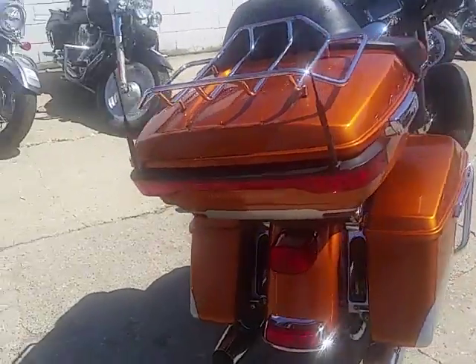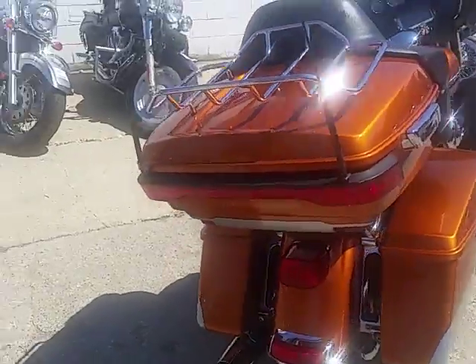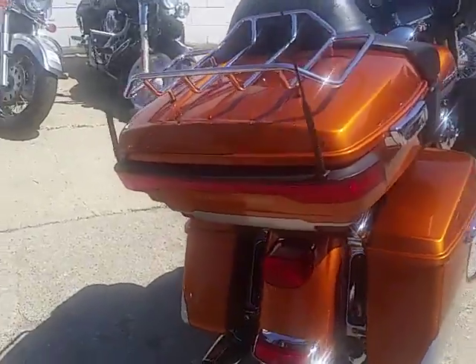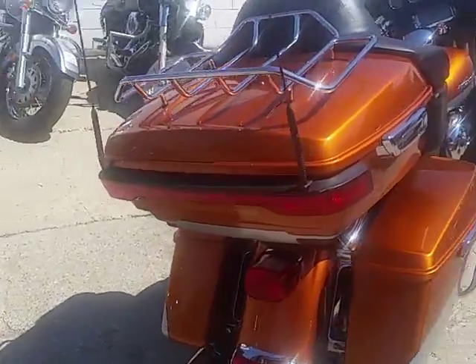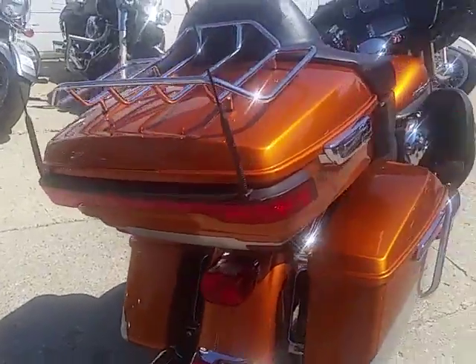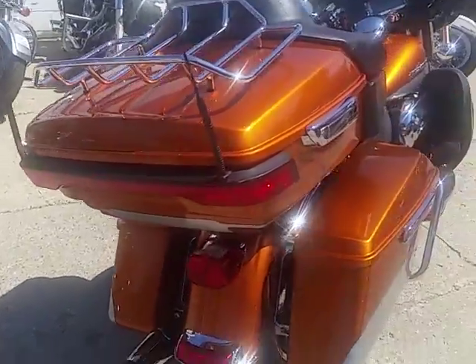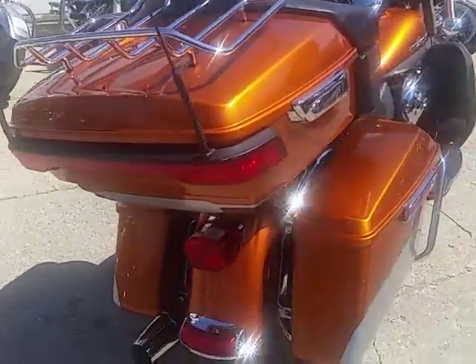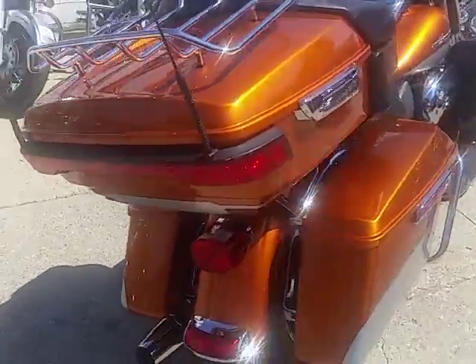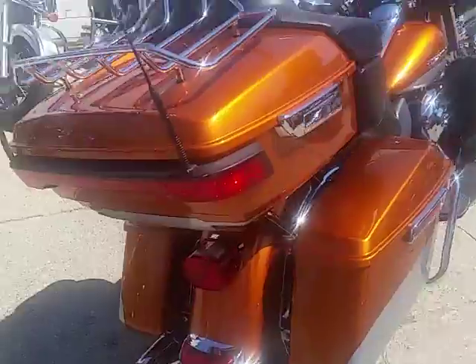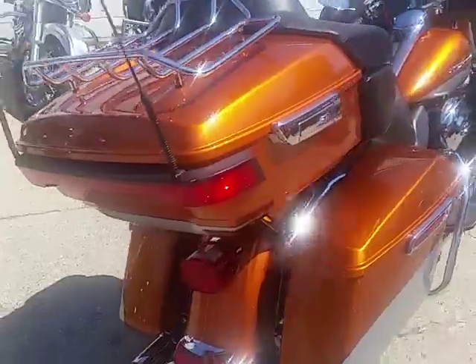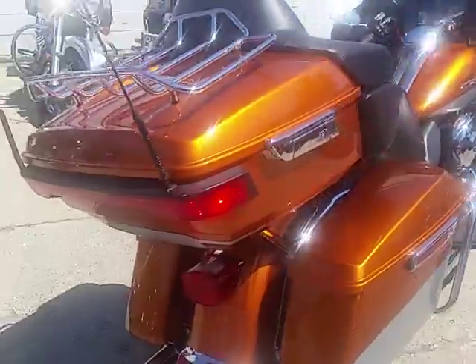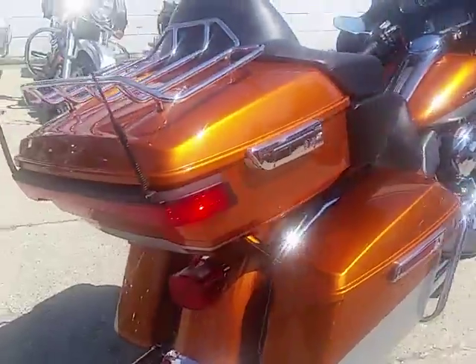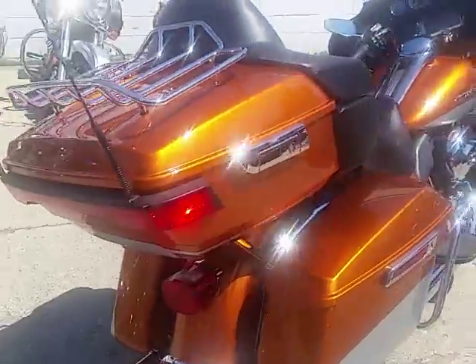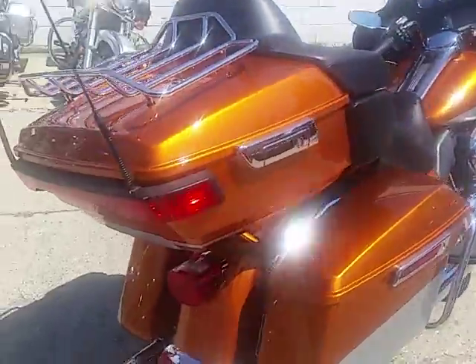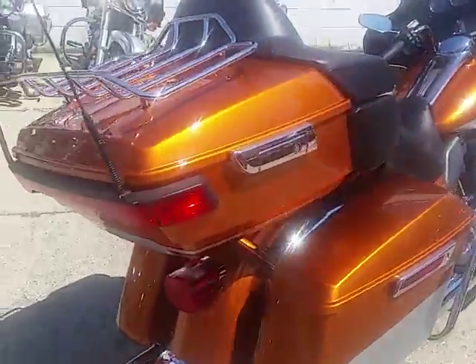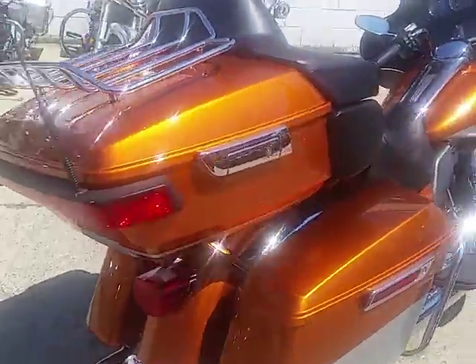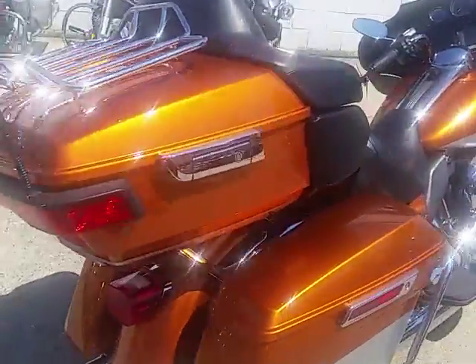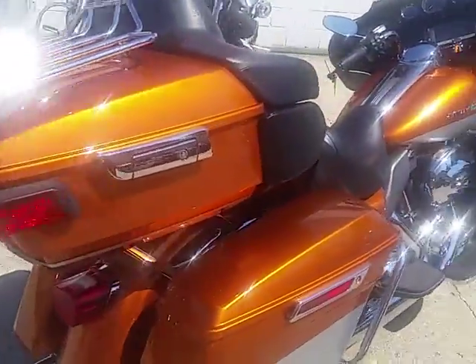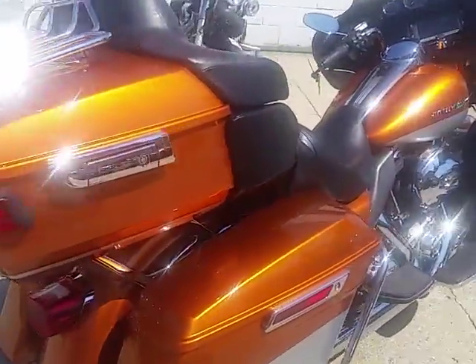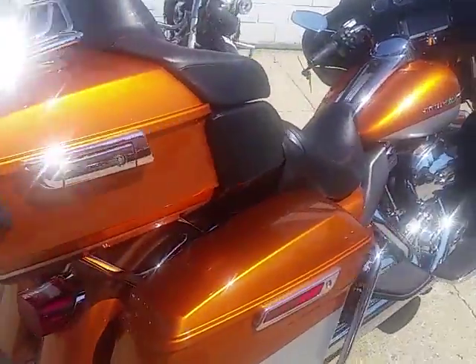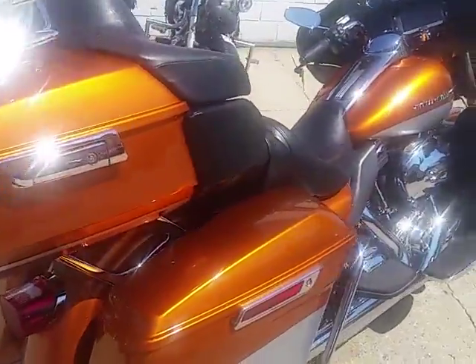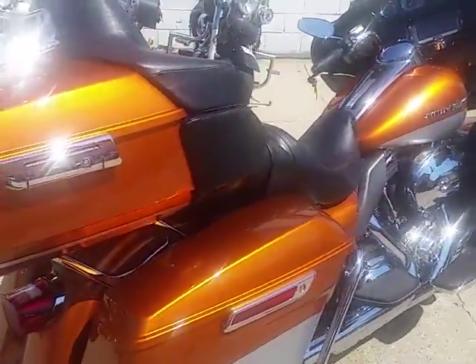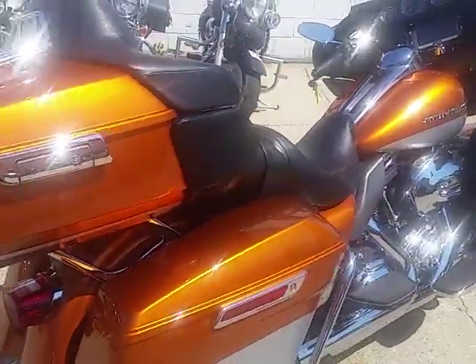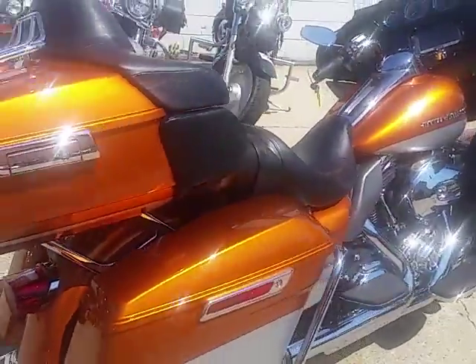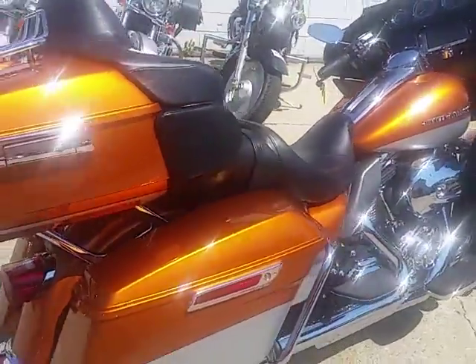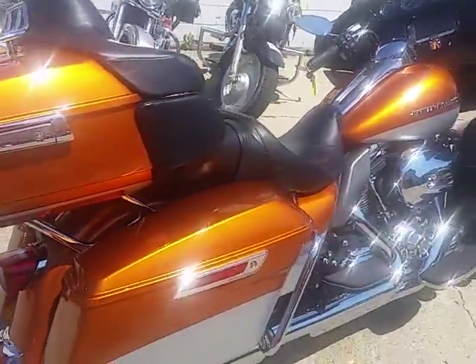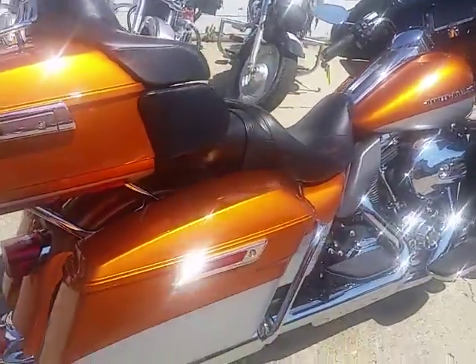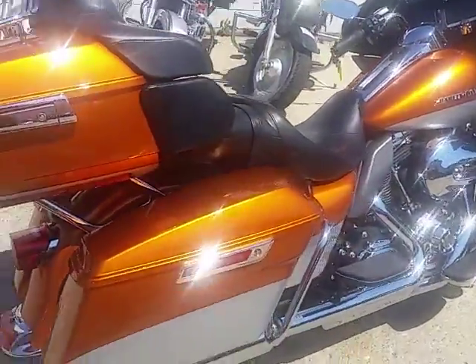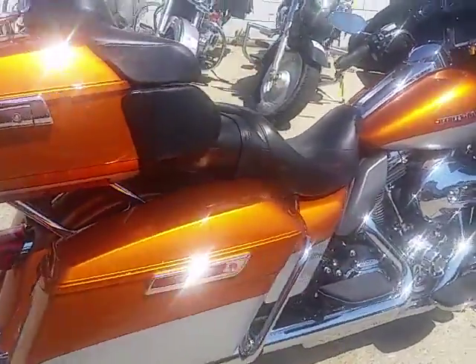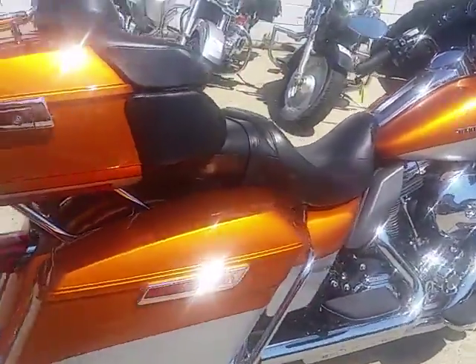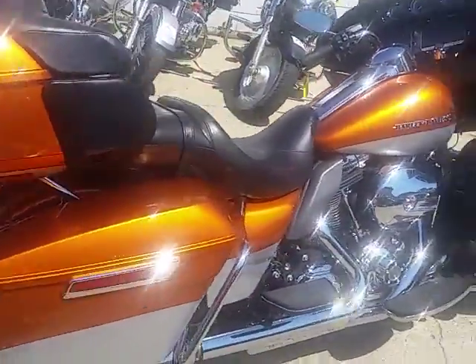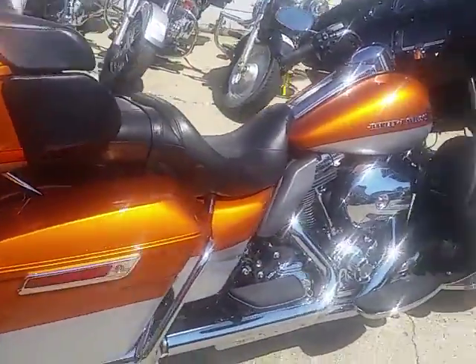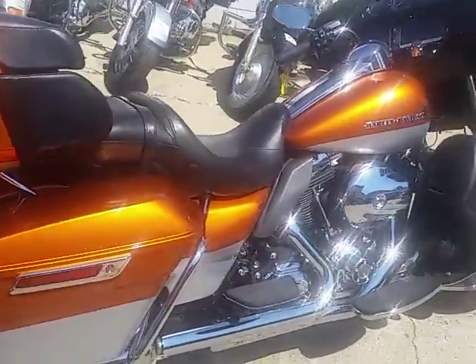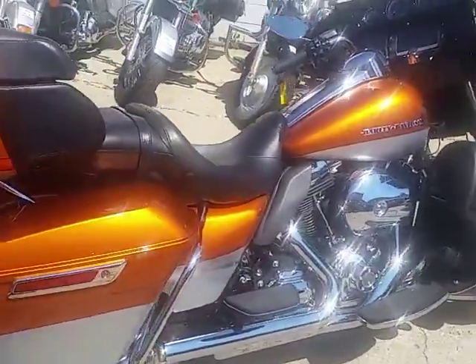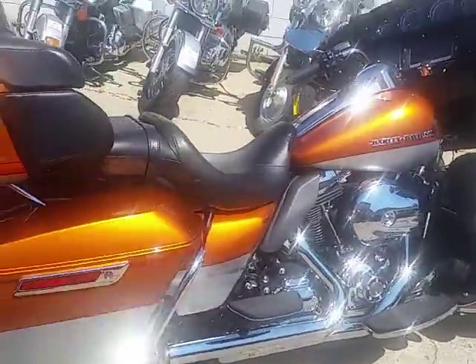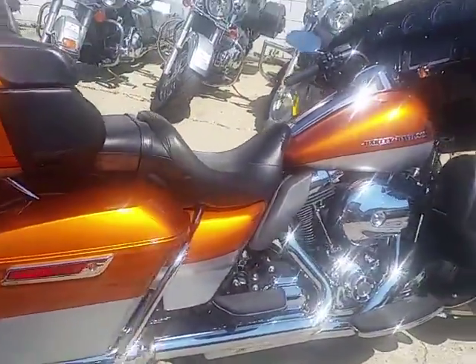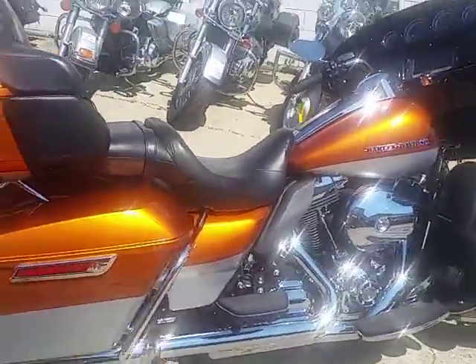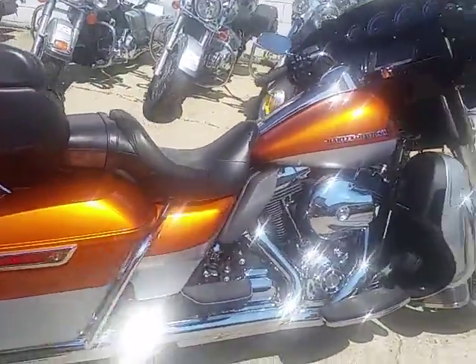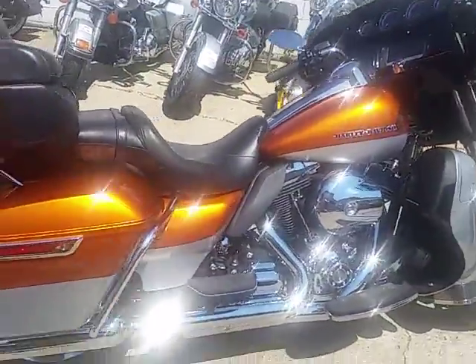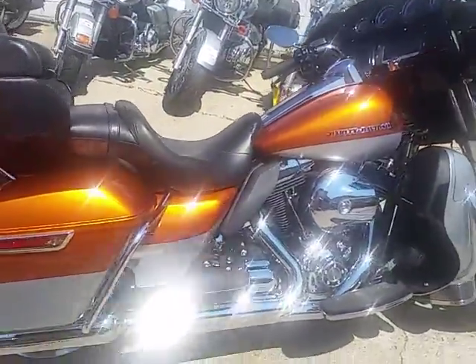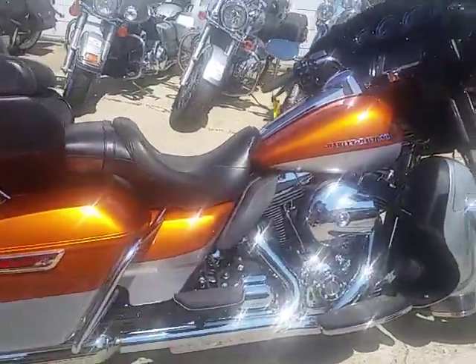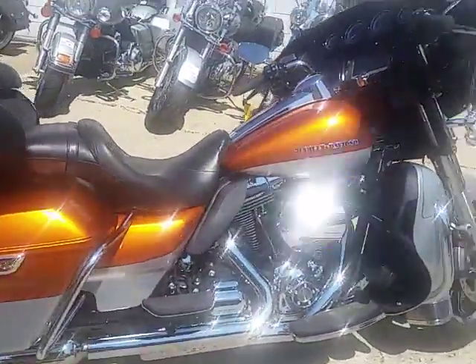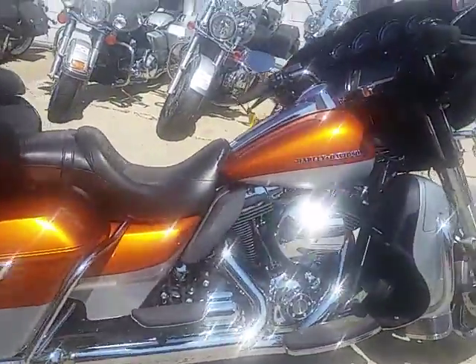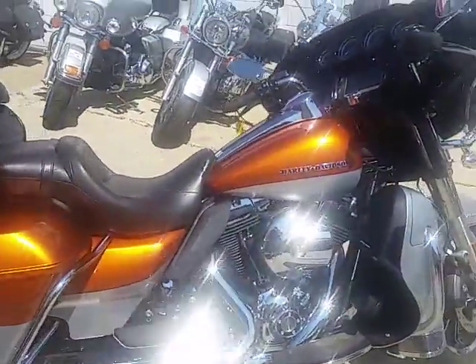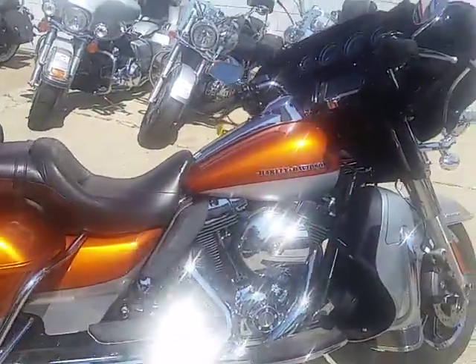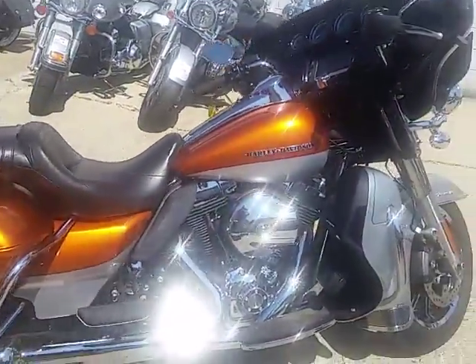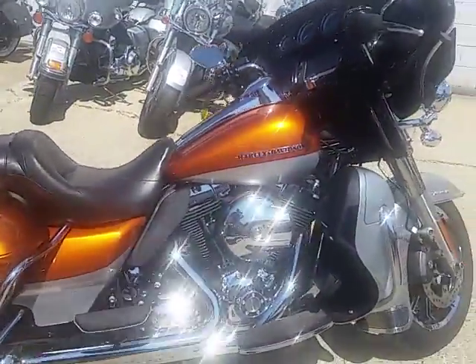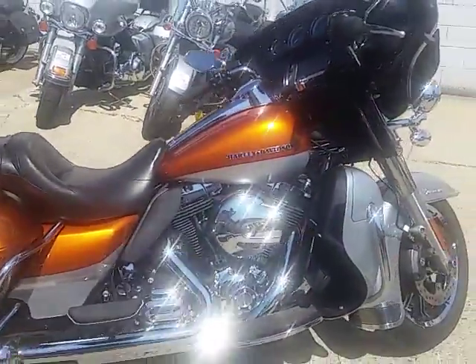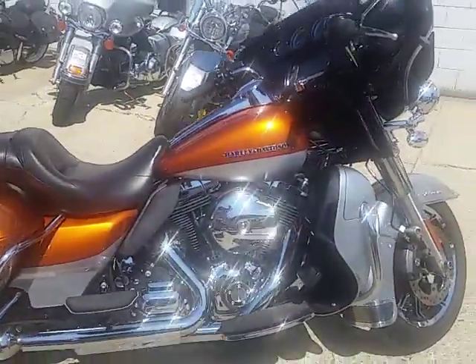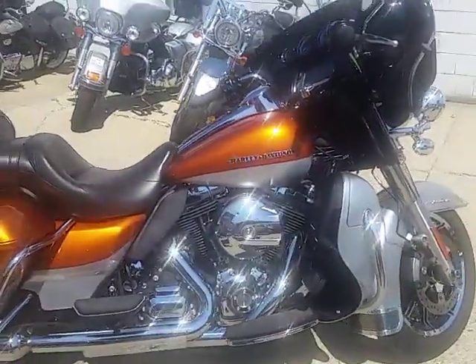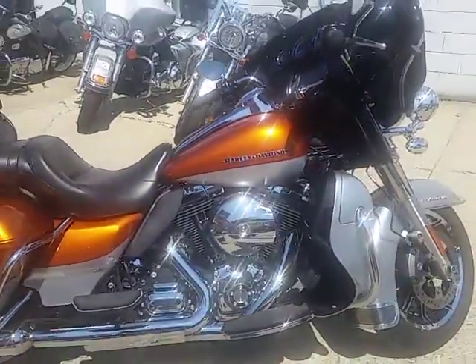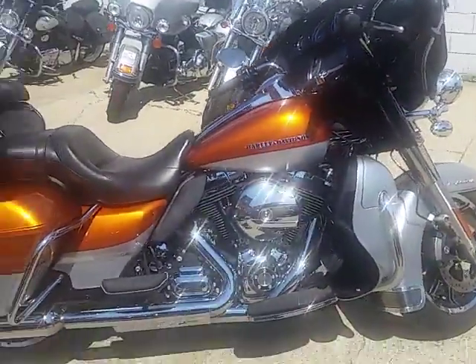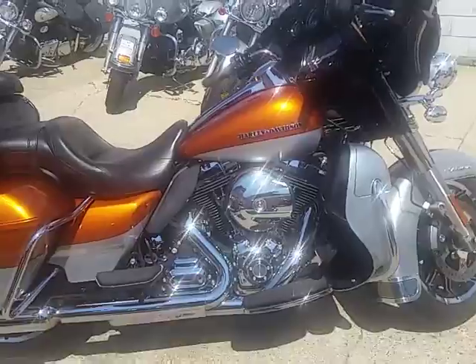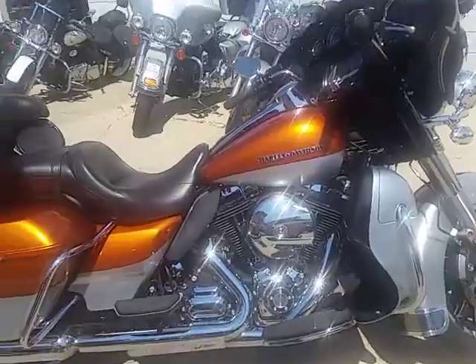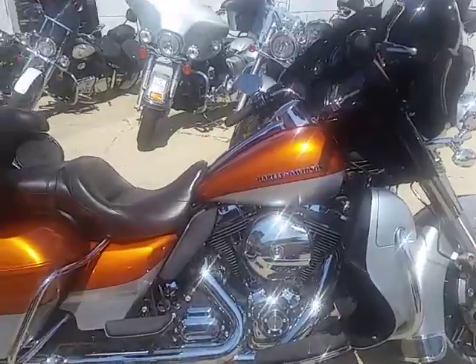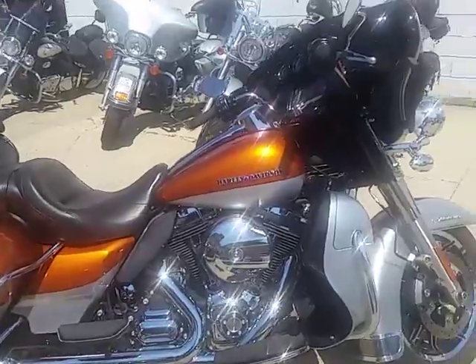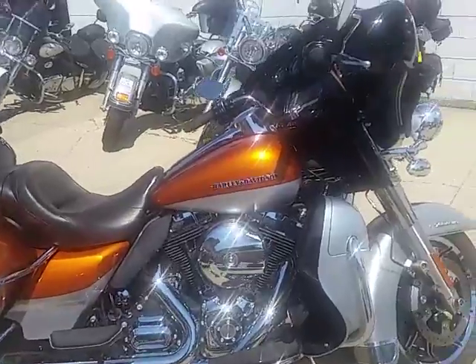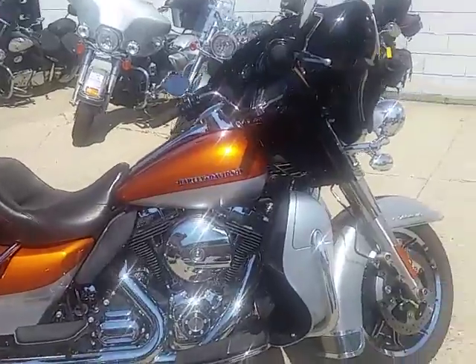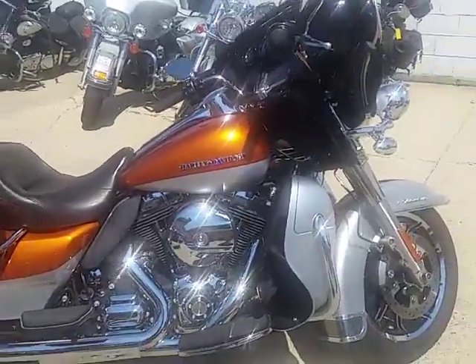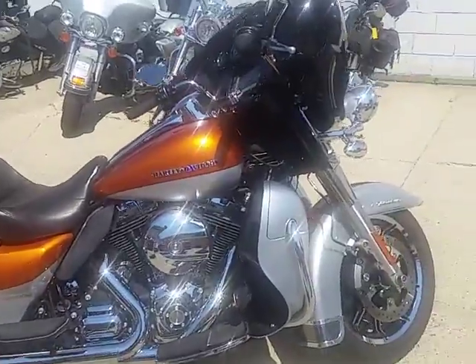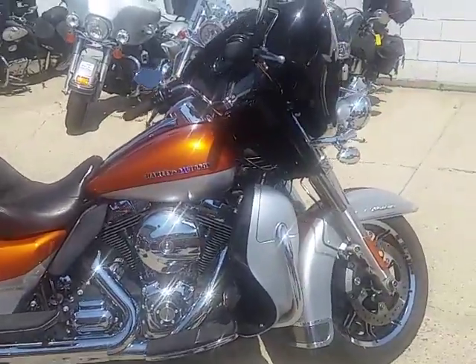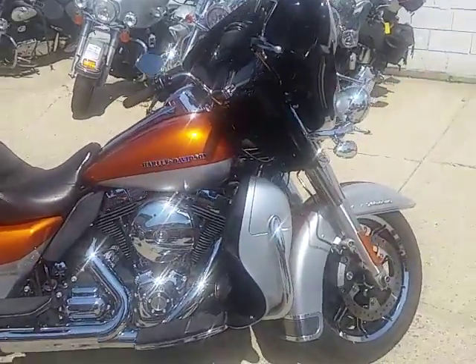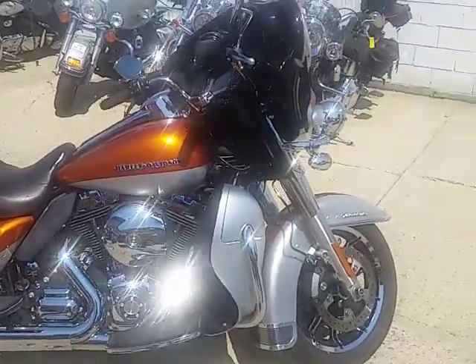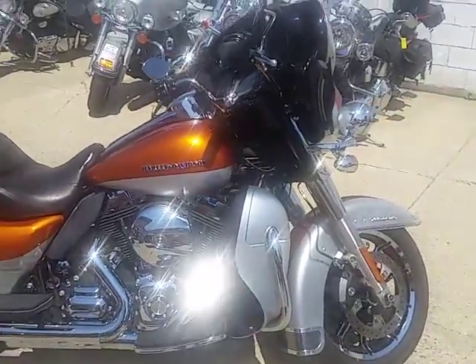No sense buying new, man. This thing's priced $4,000 below book. It's not going to be here long. No sense waiting.